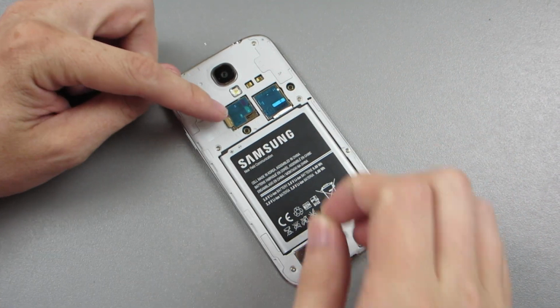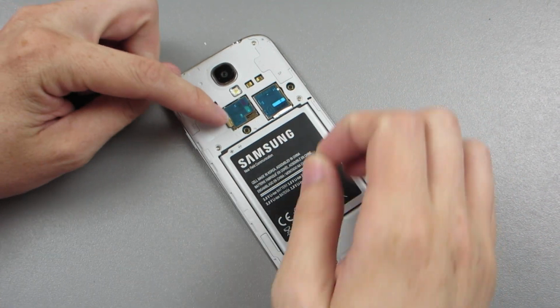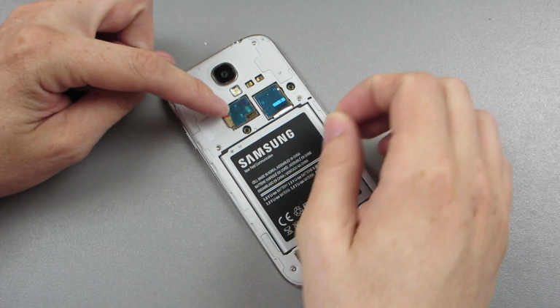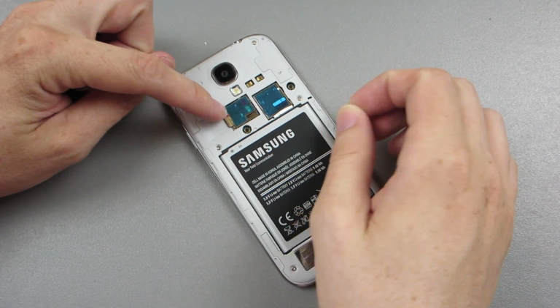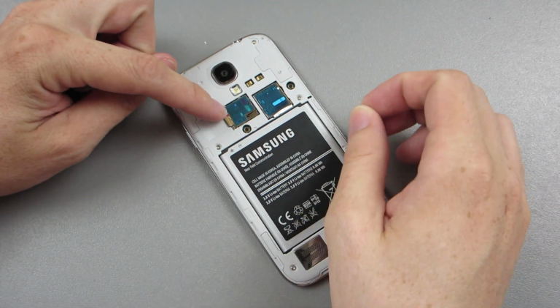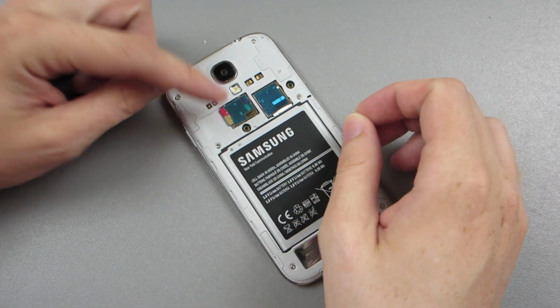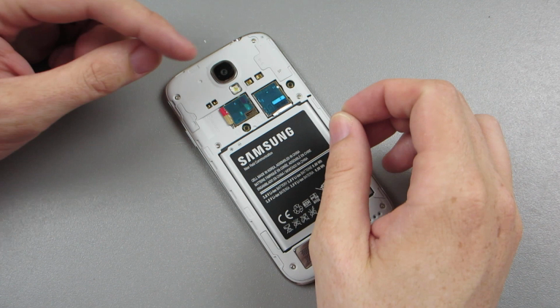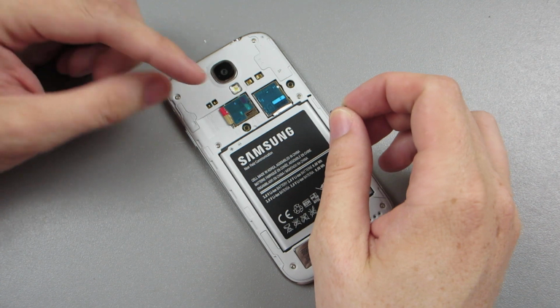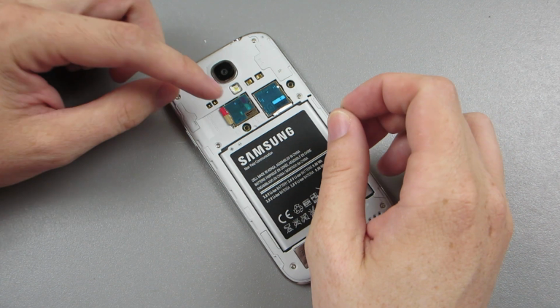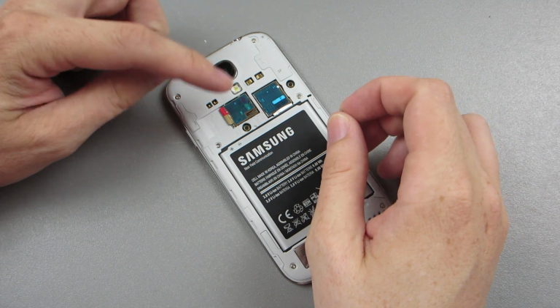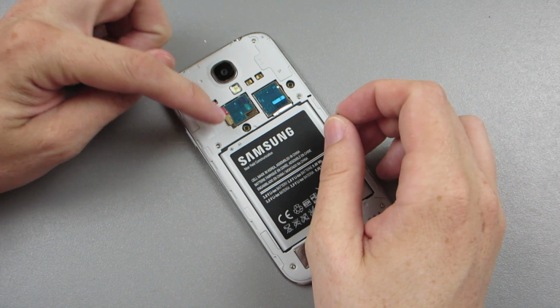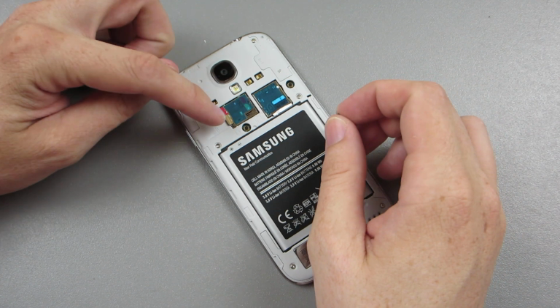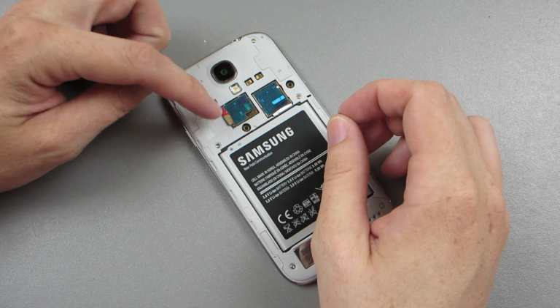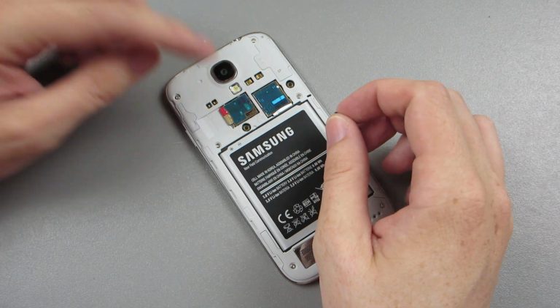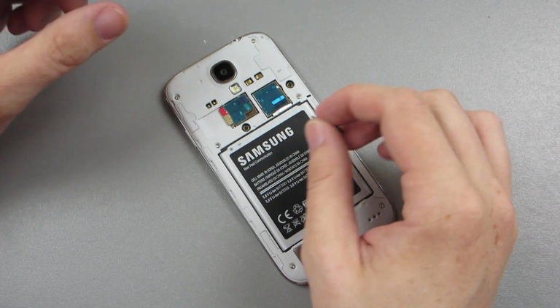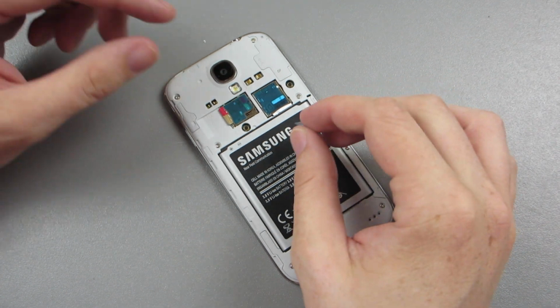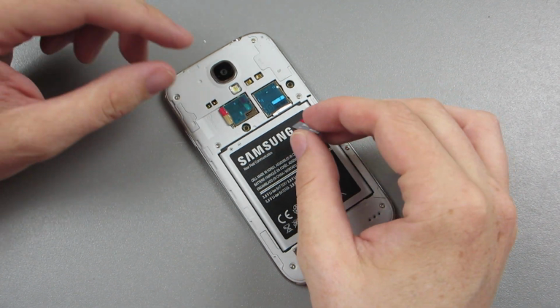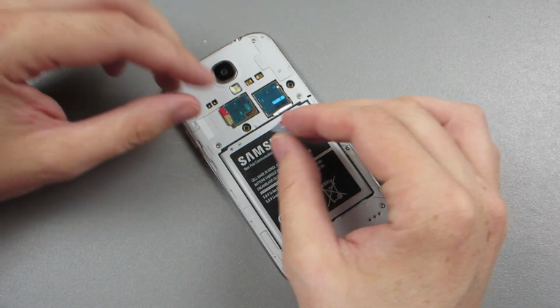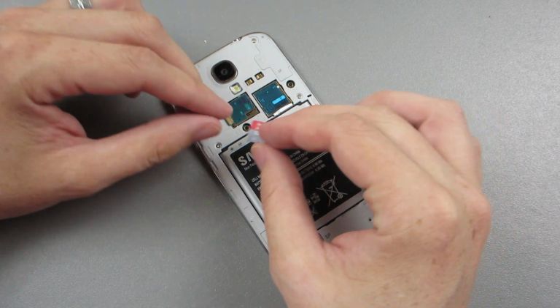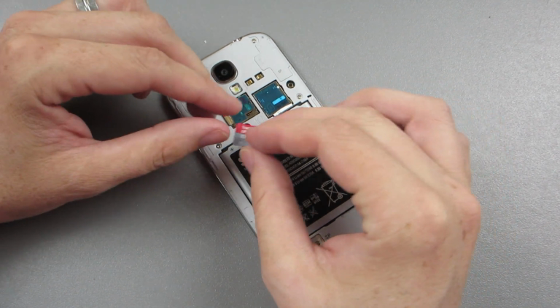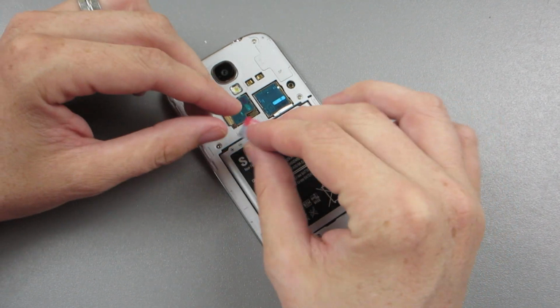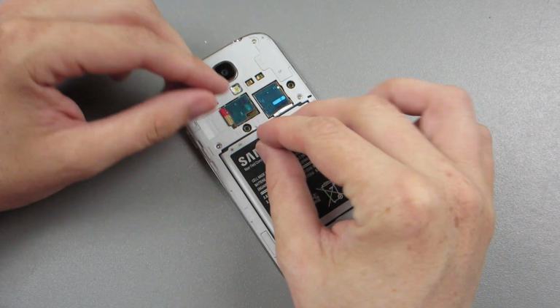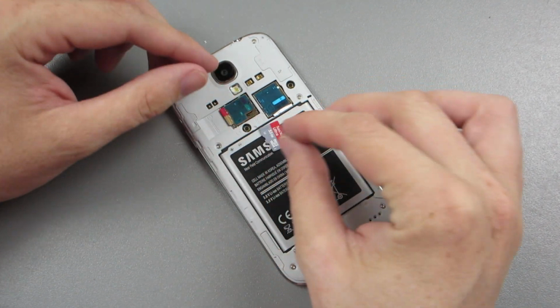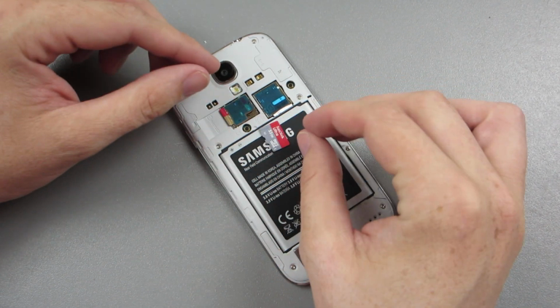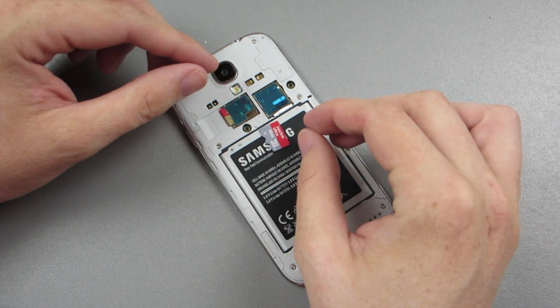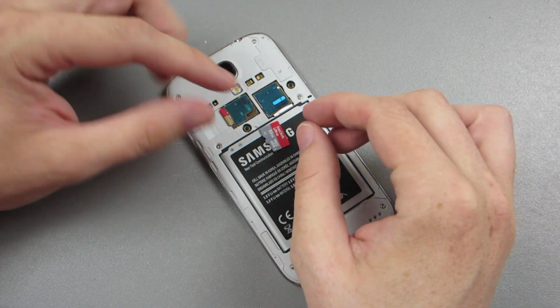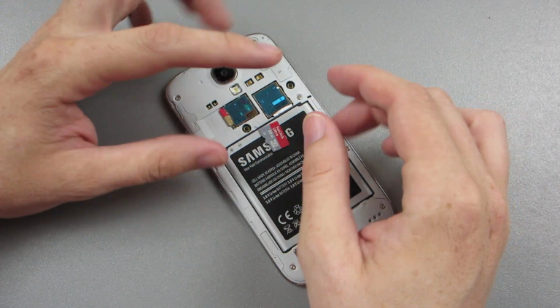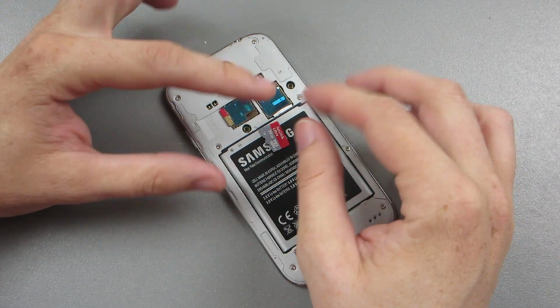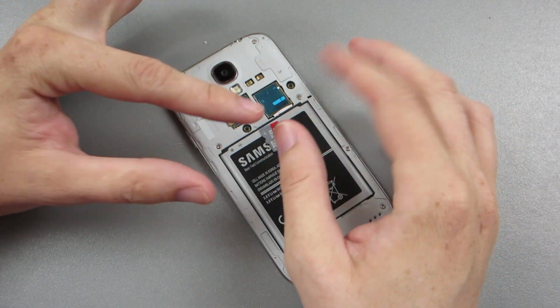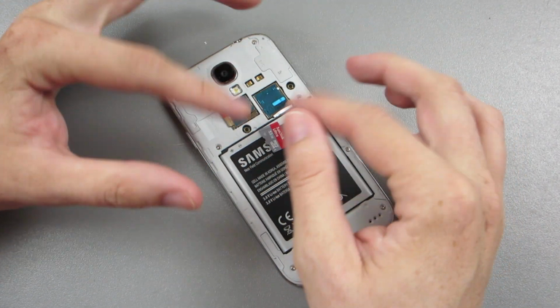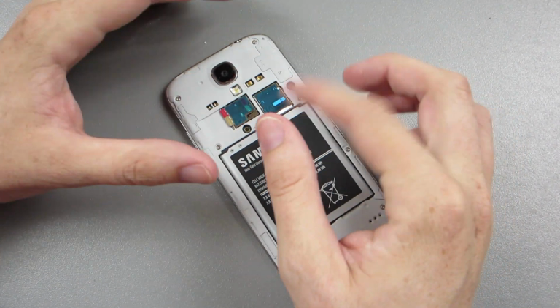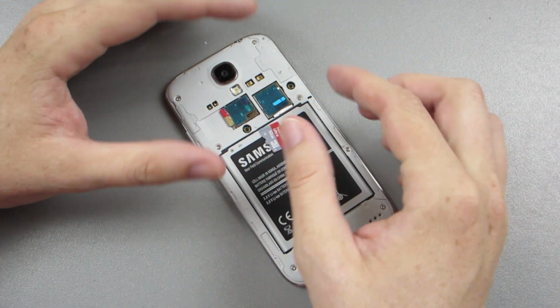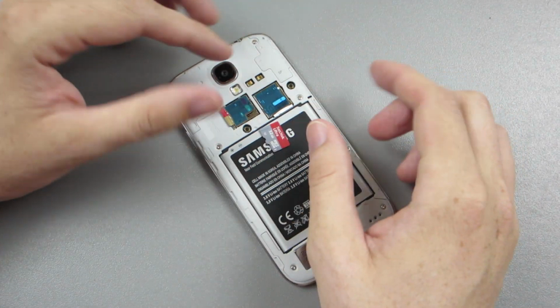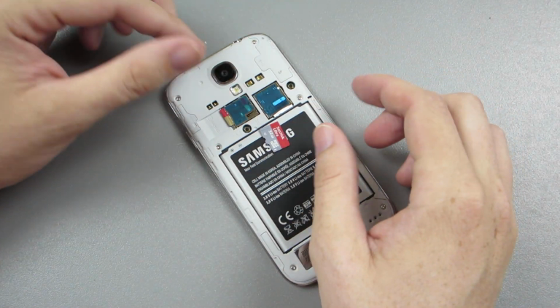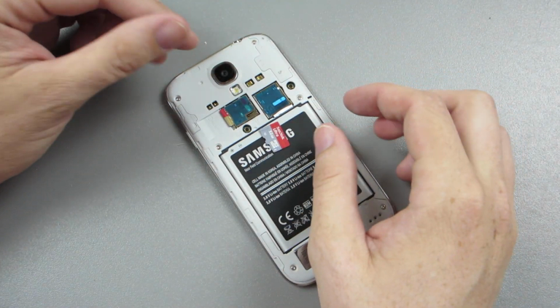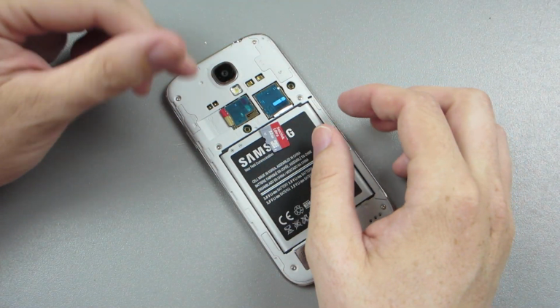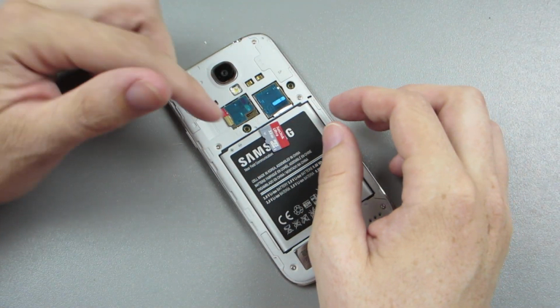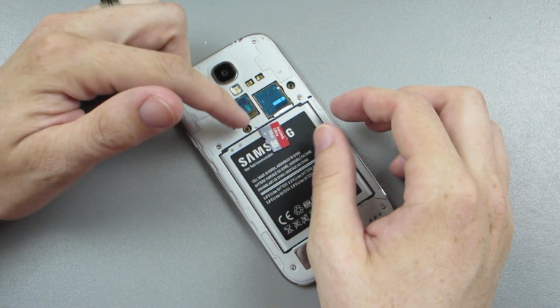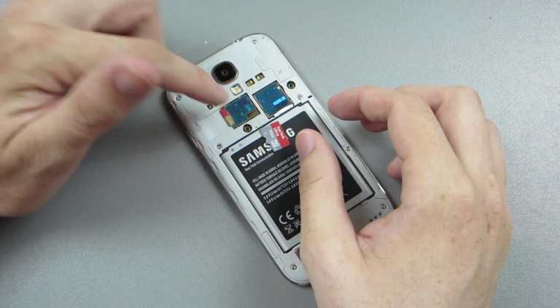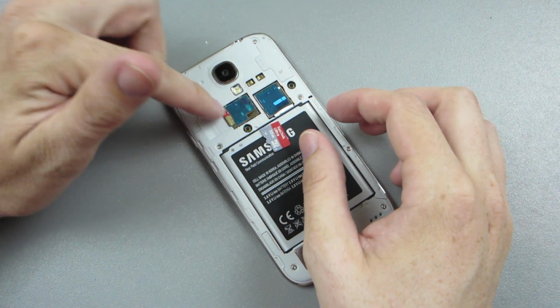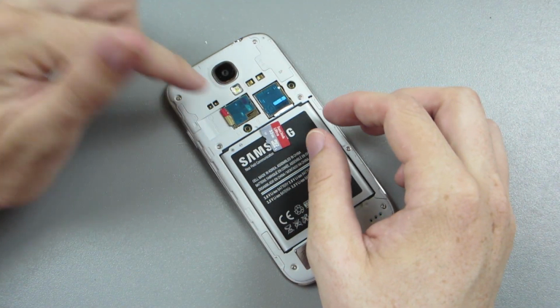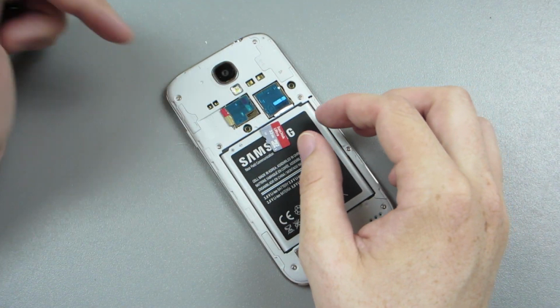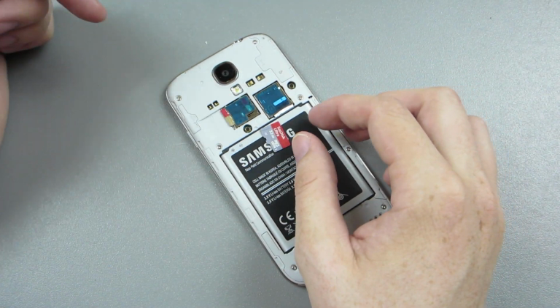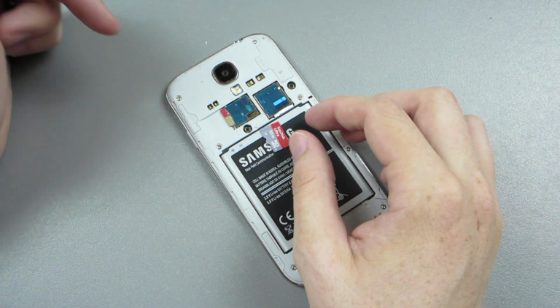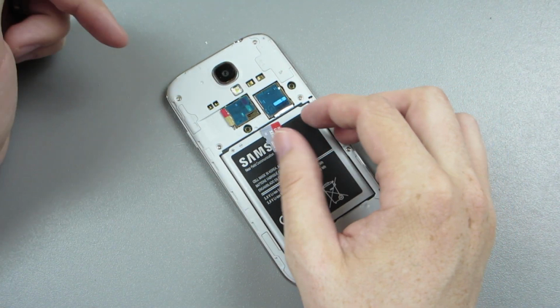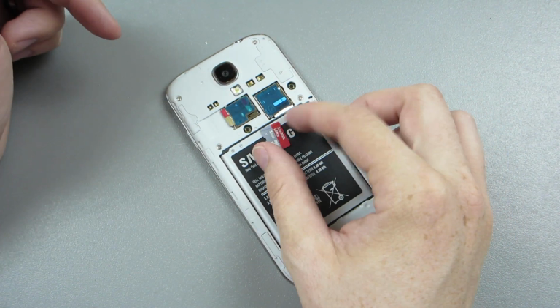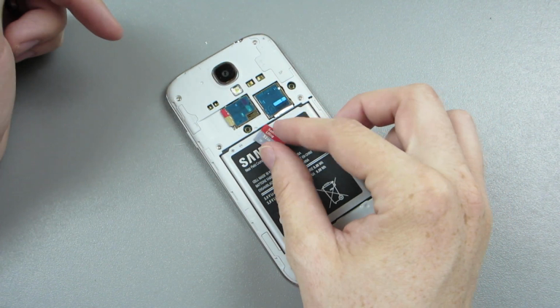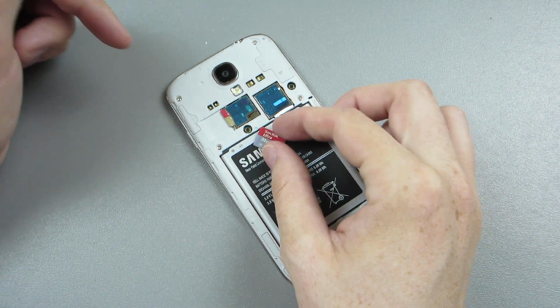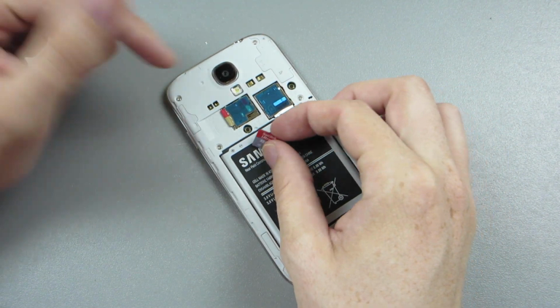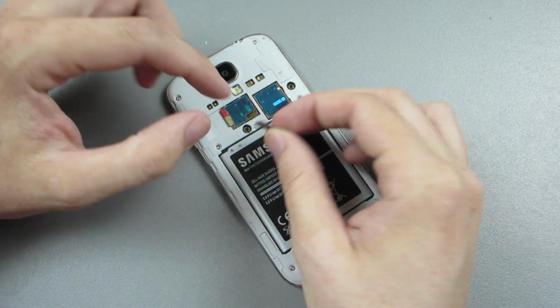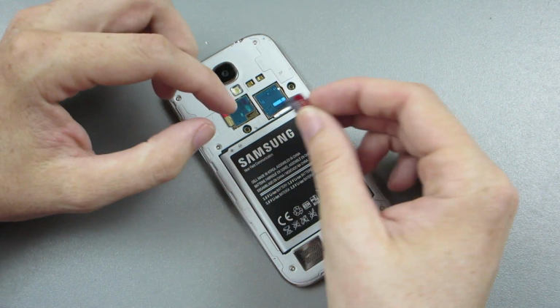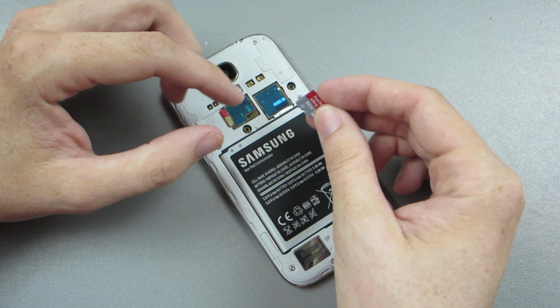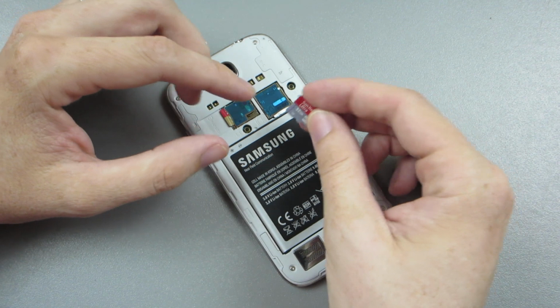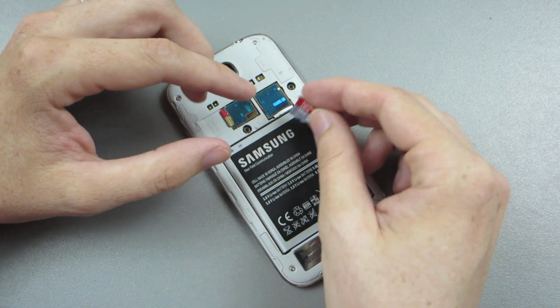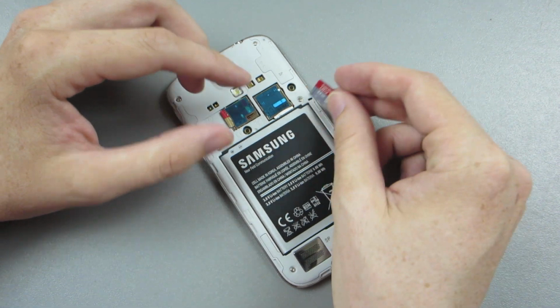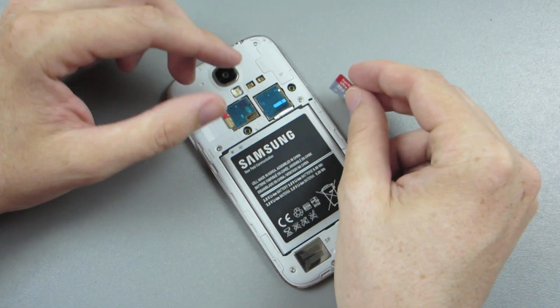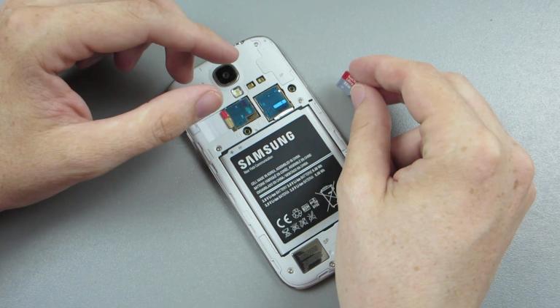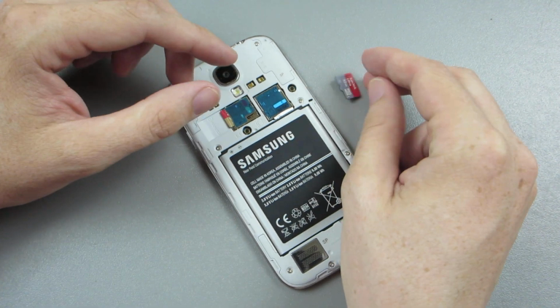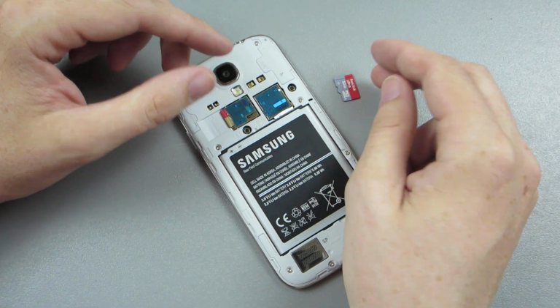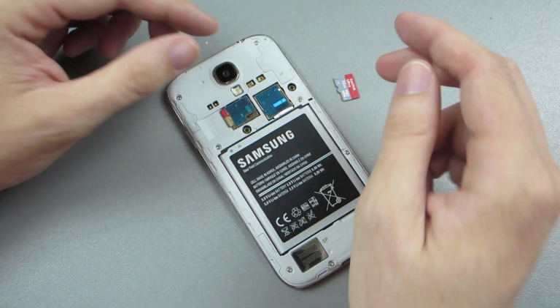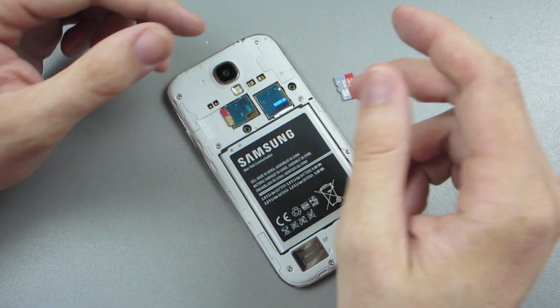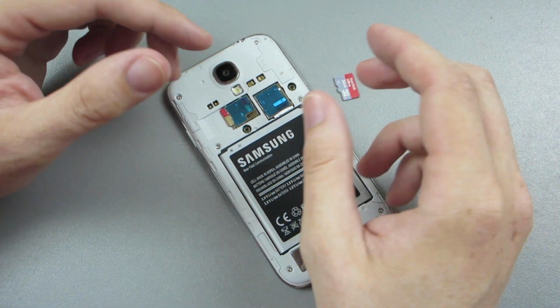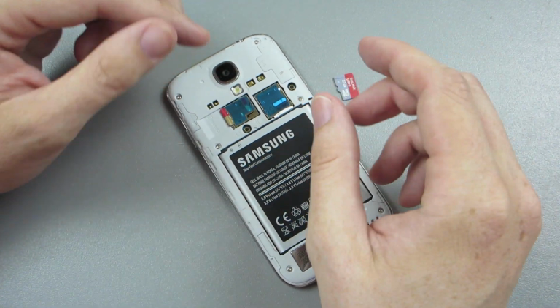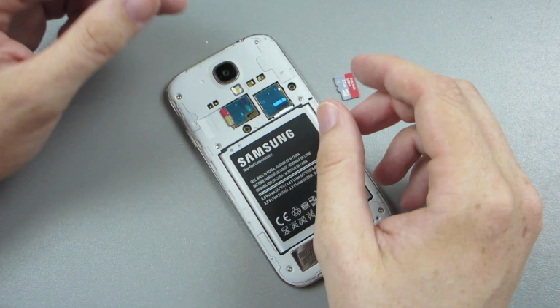I've got a 16GB Extreme Pro card in there. If it doesn't work, which it usually doesn't tend to work with TWRP, I'm going to use this 32GB card instead.